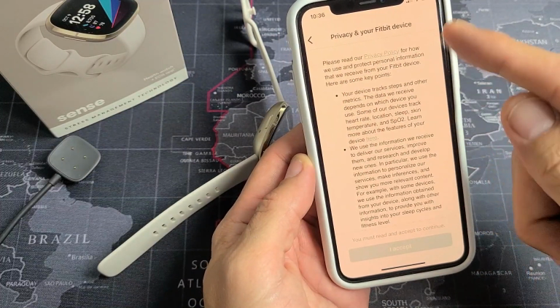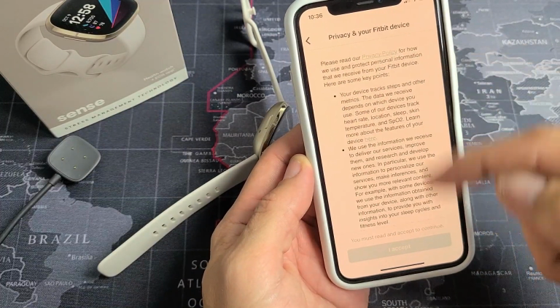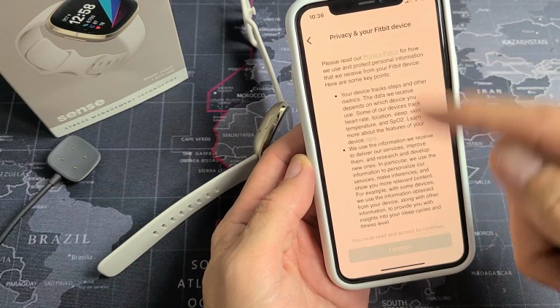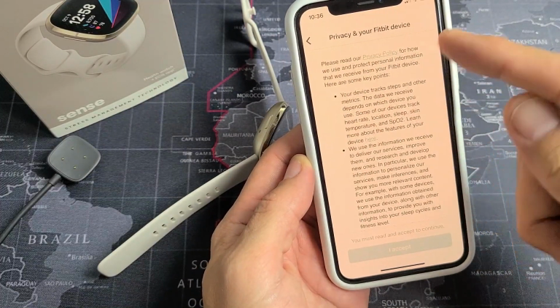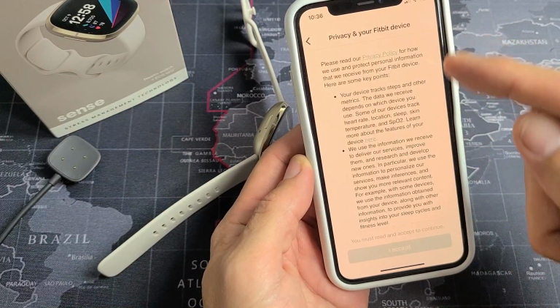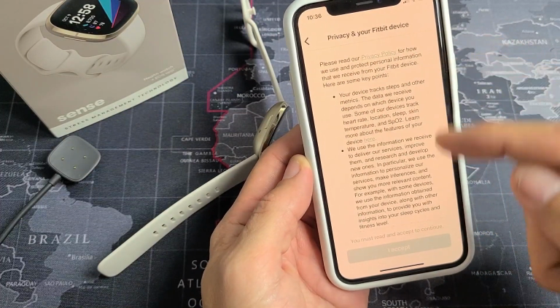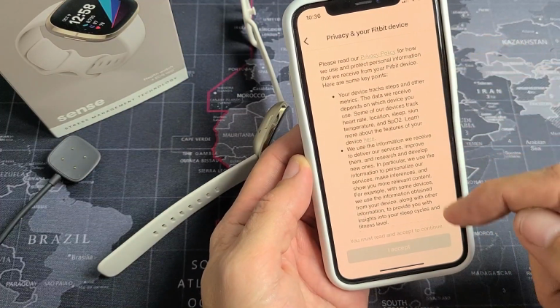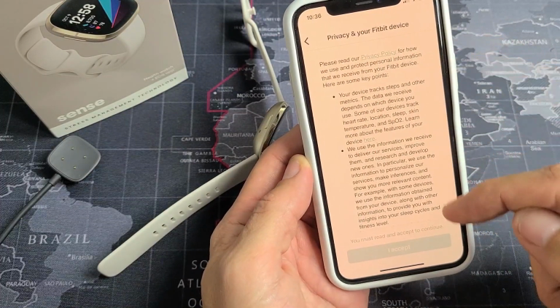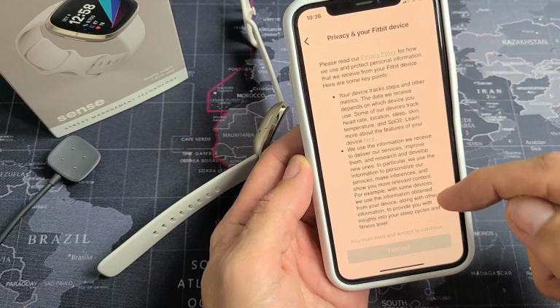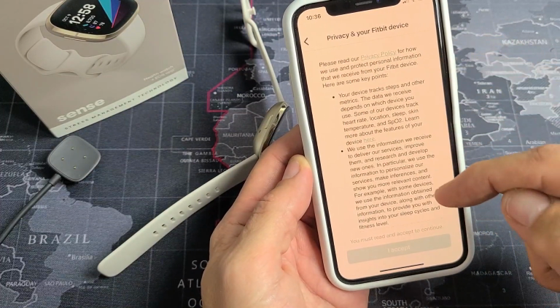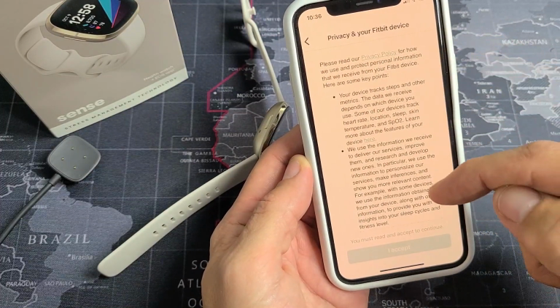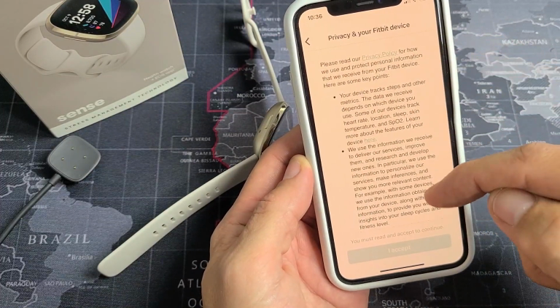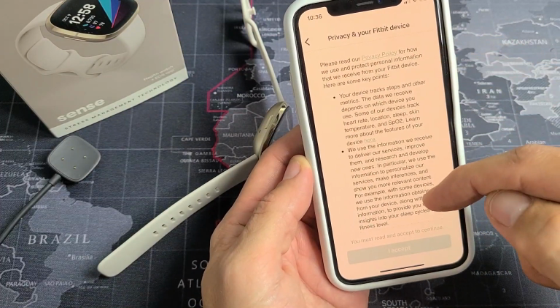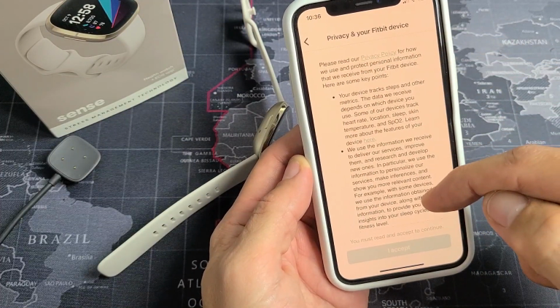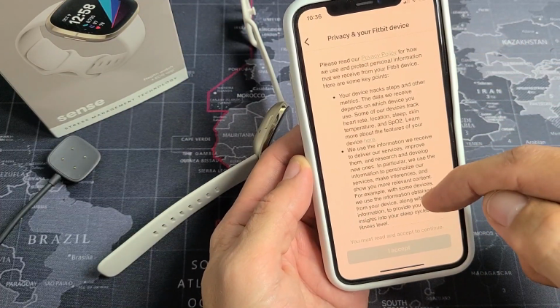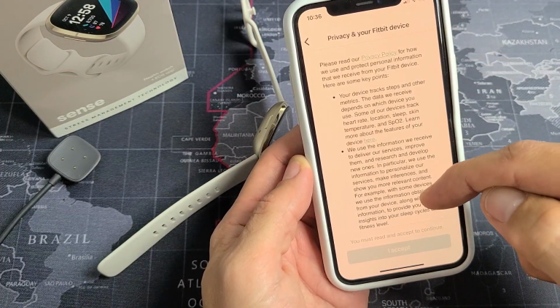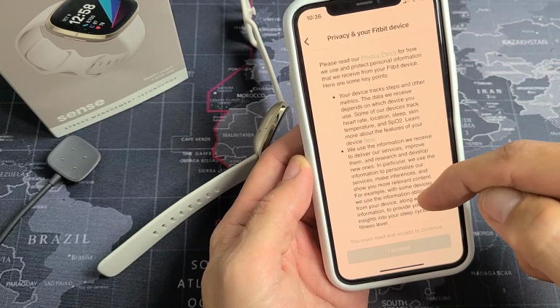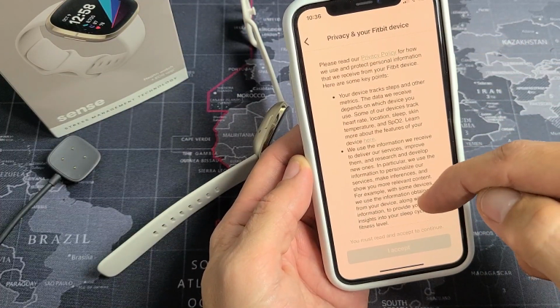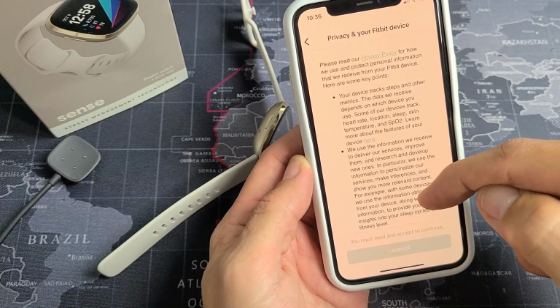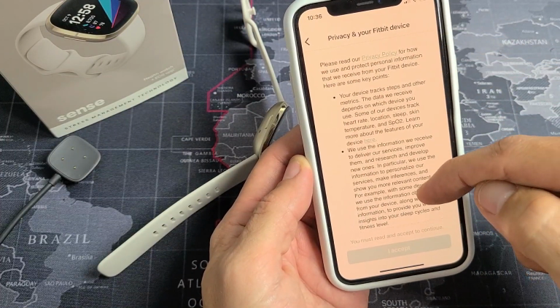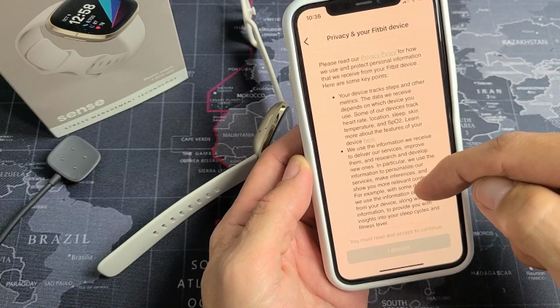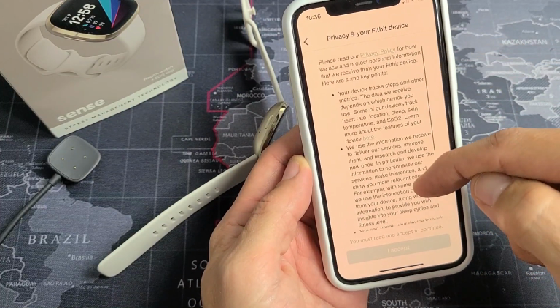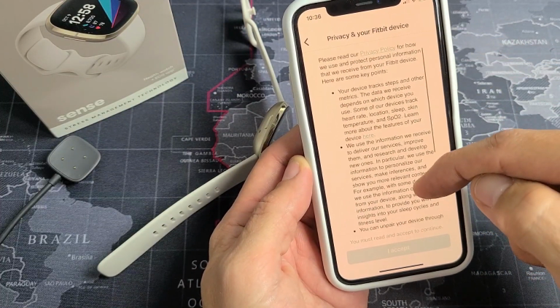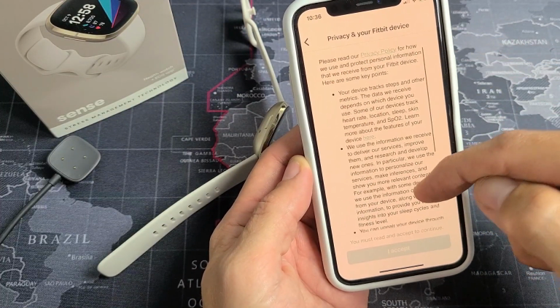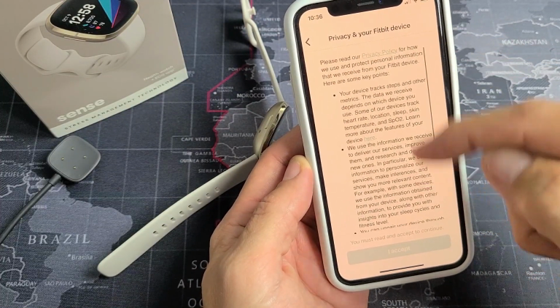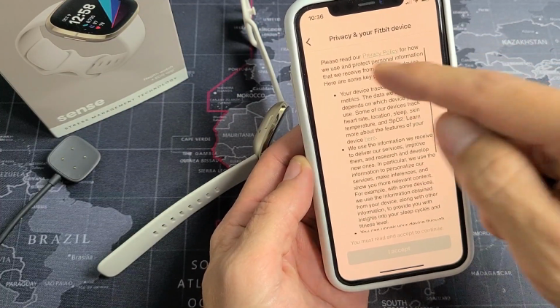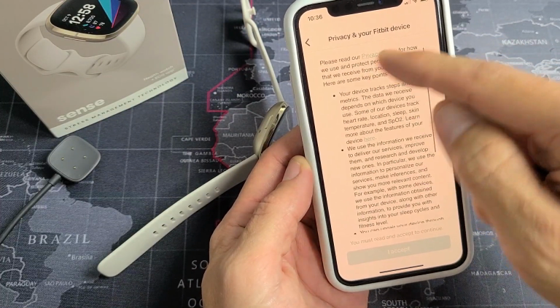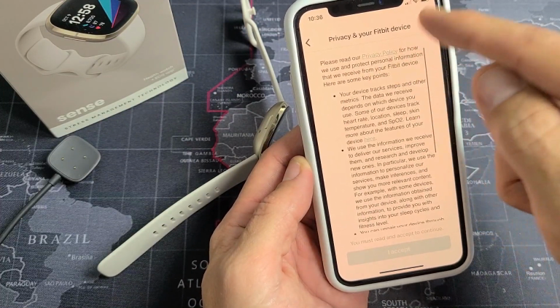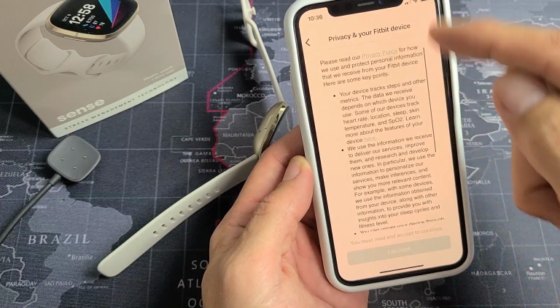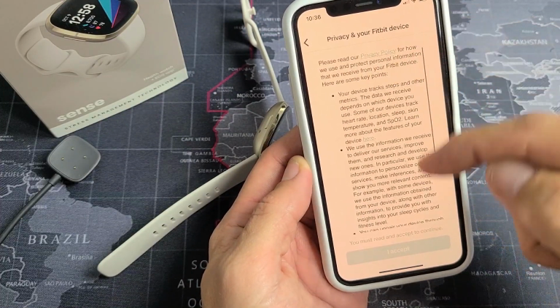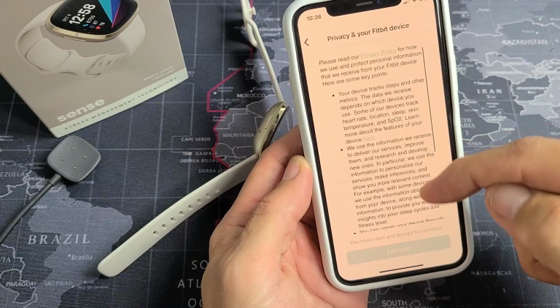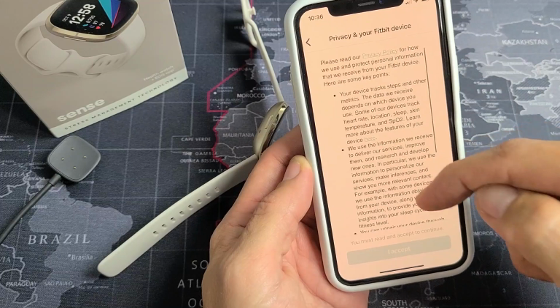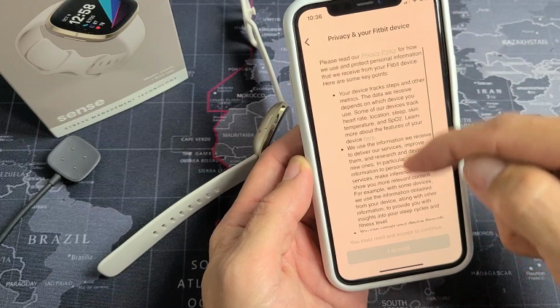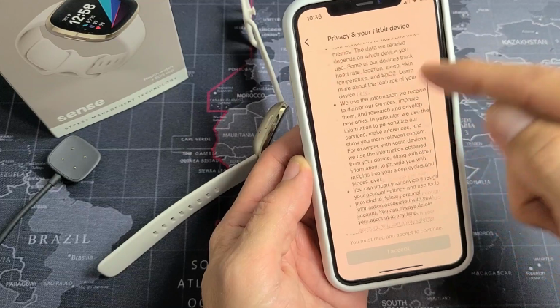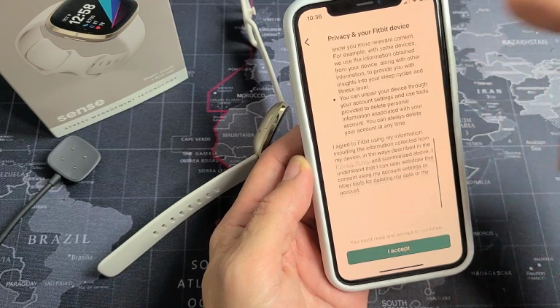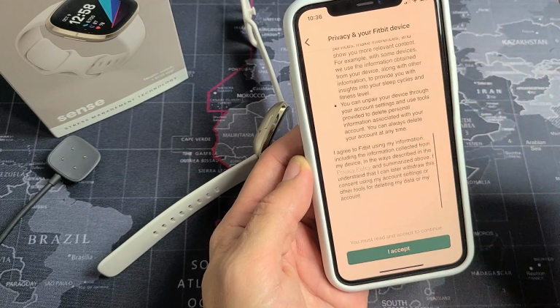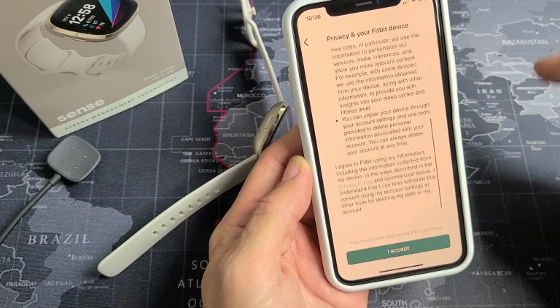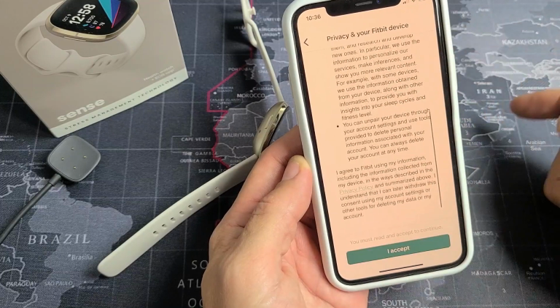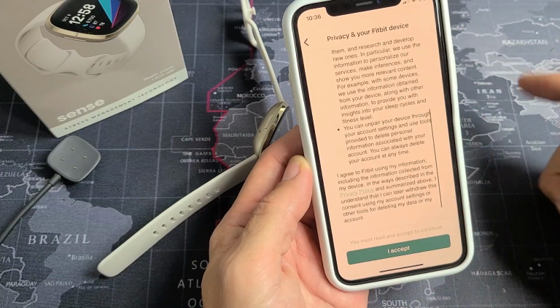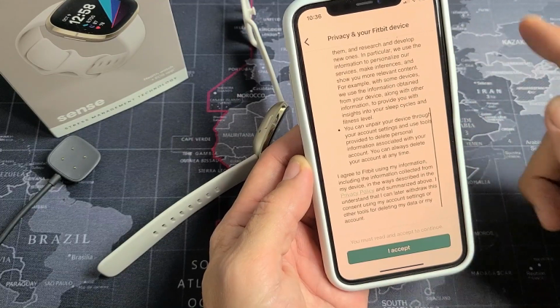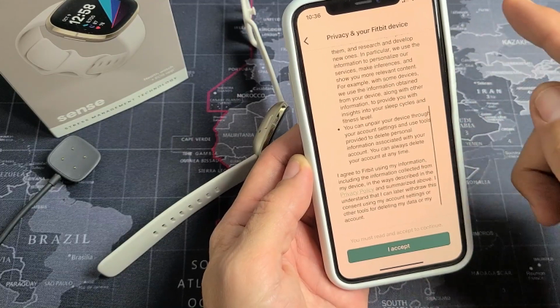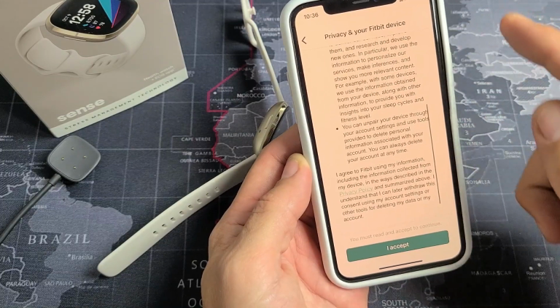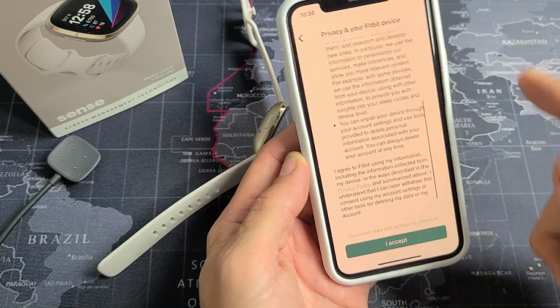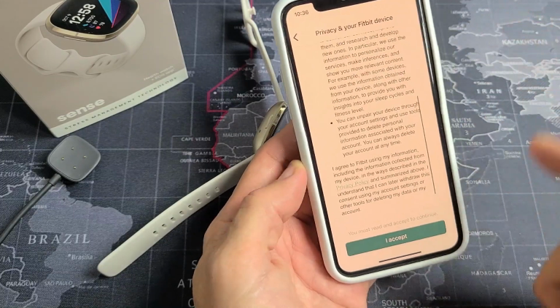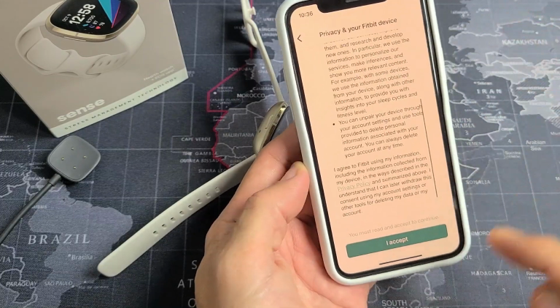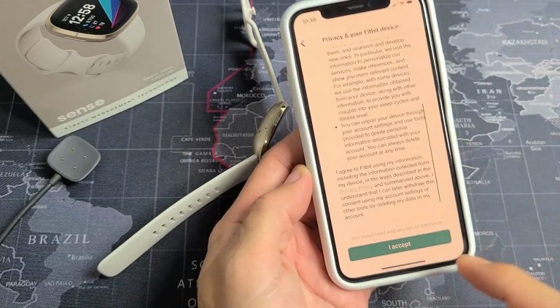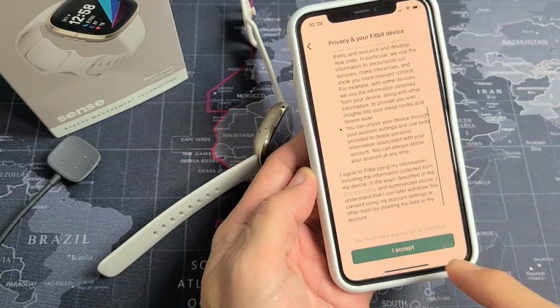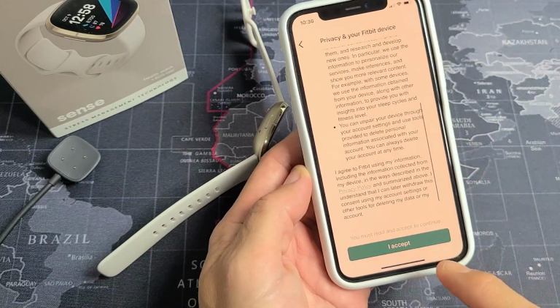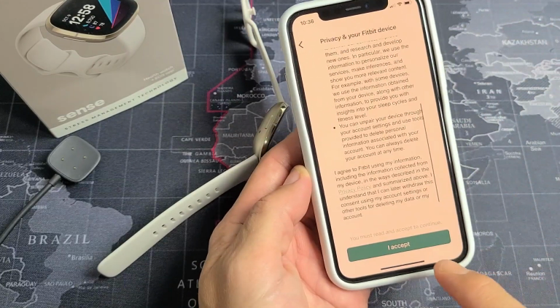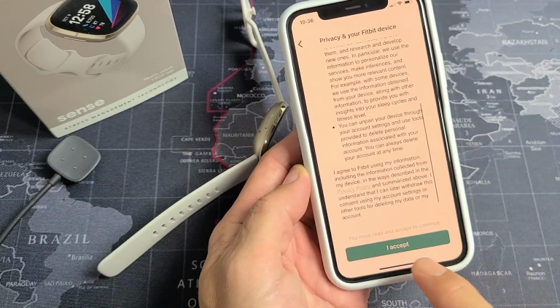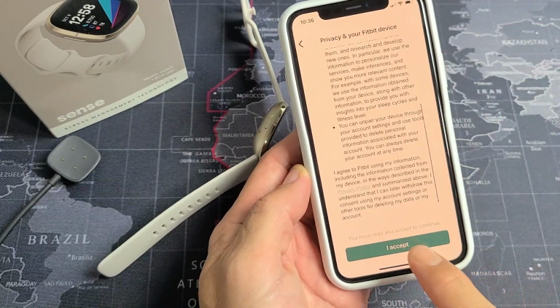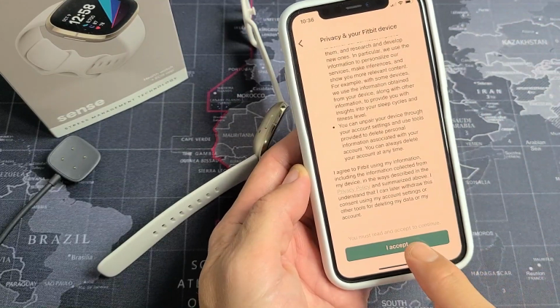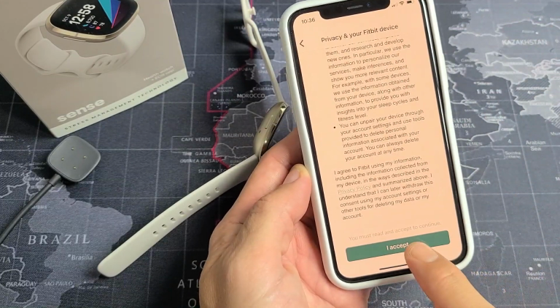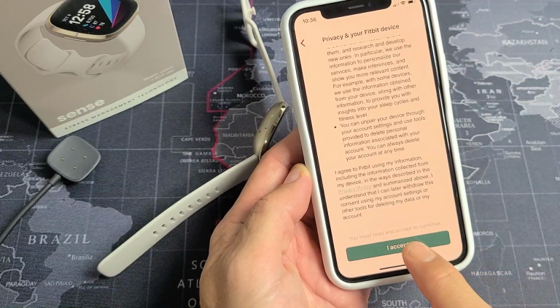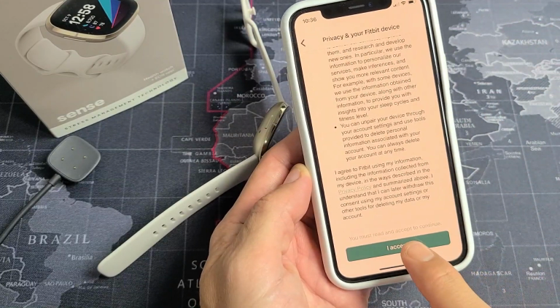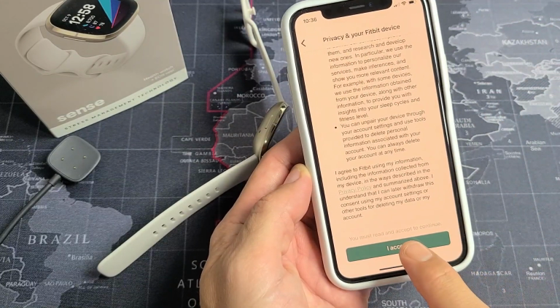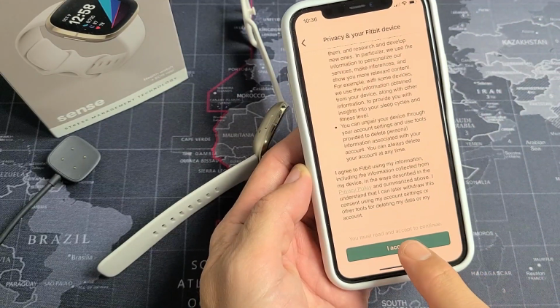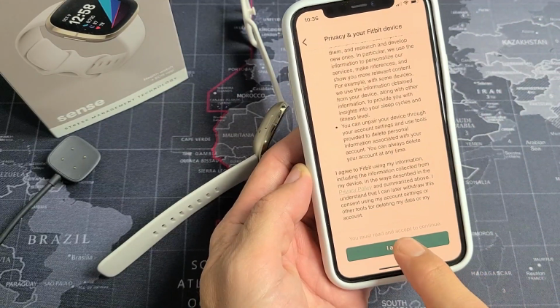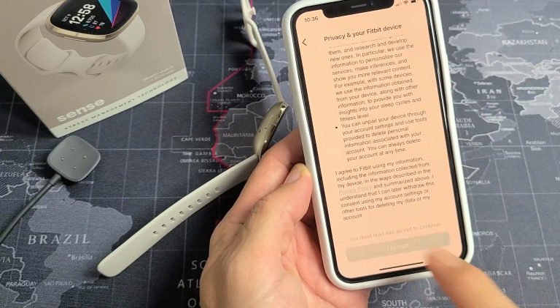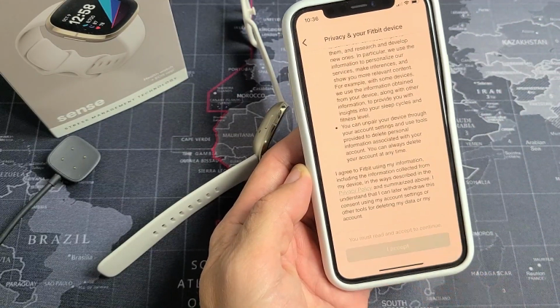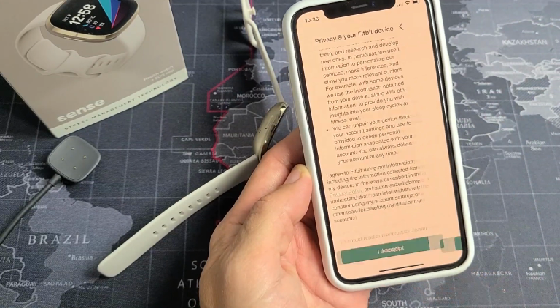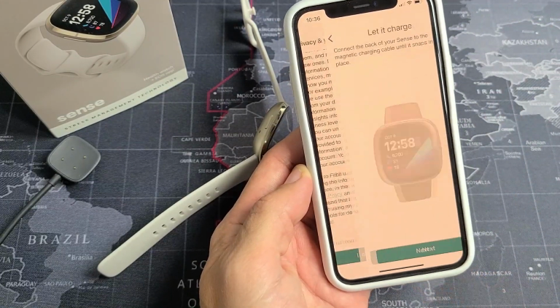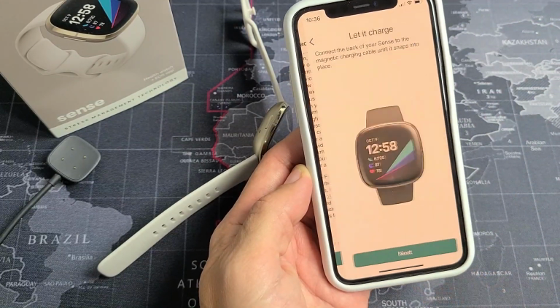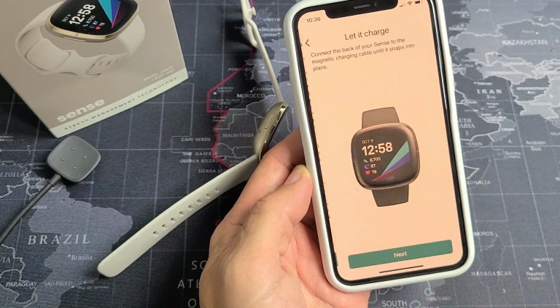You've got to read through all this privacy info on your Fitbit device. Scroll all the way down, and then you can go ahead and tap down here where it says Accept.